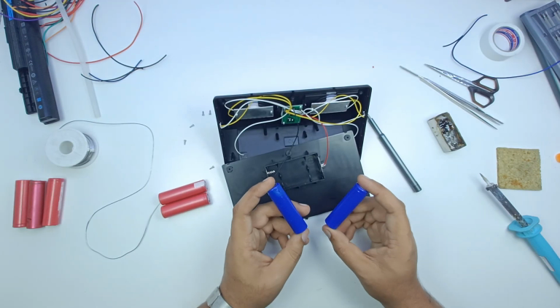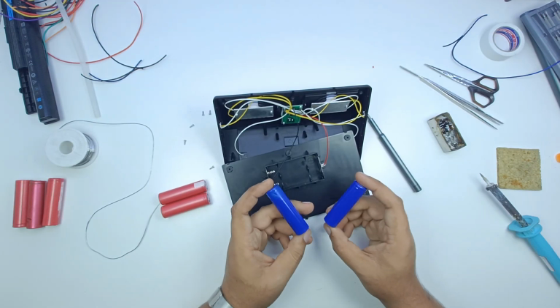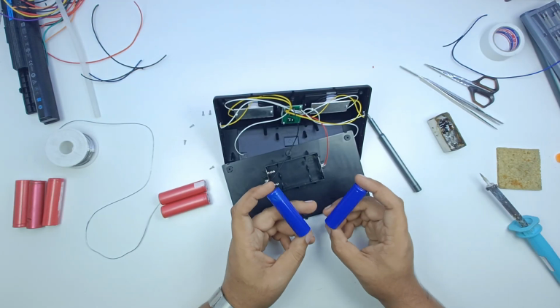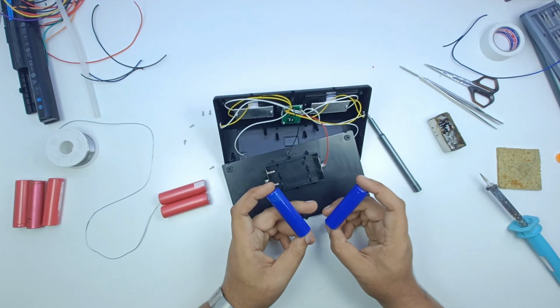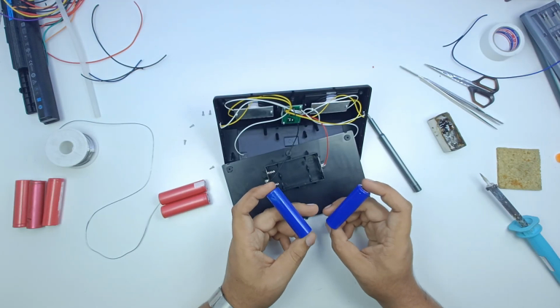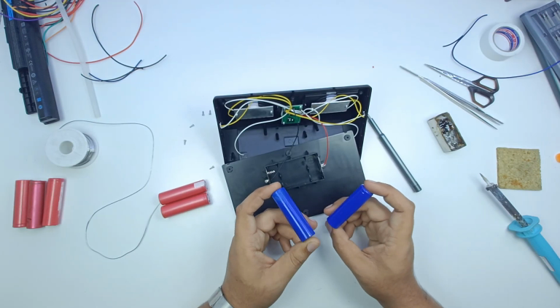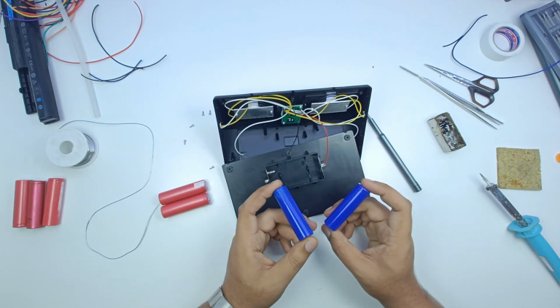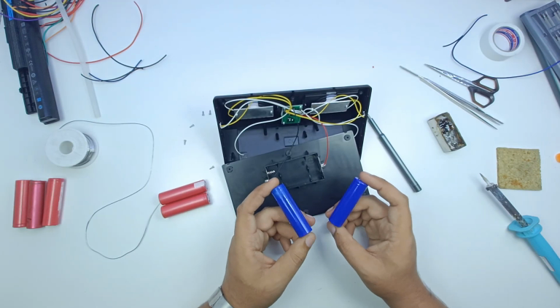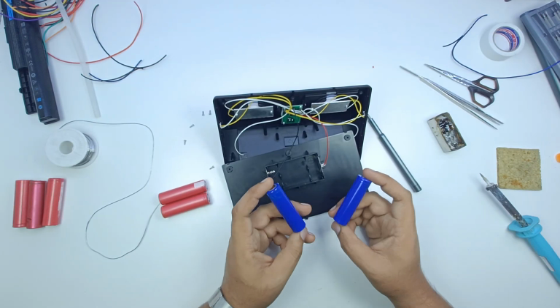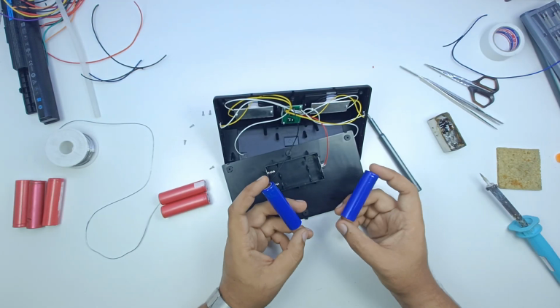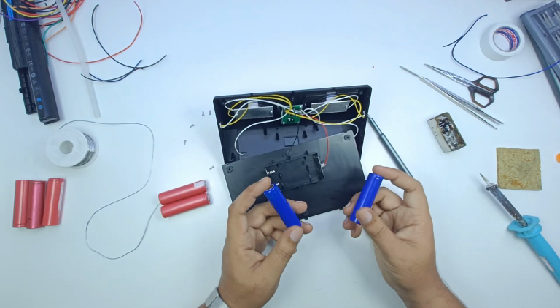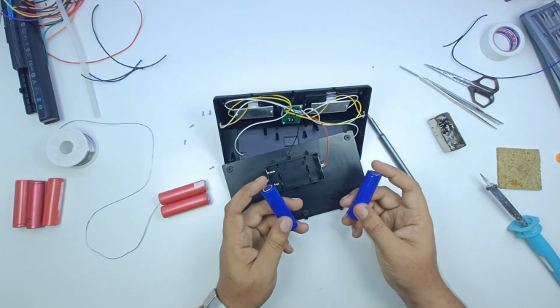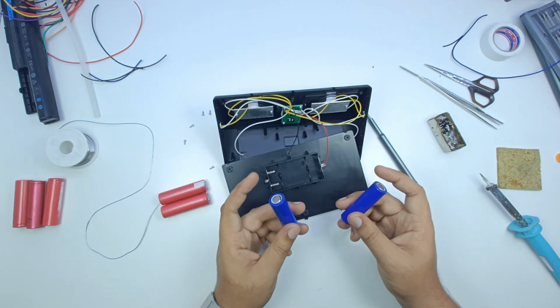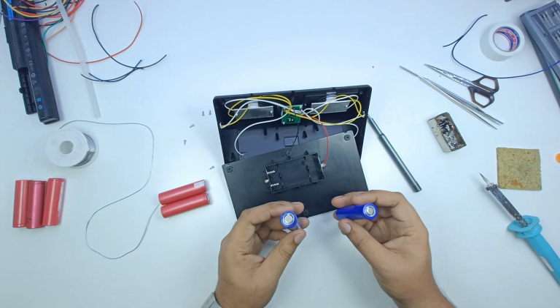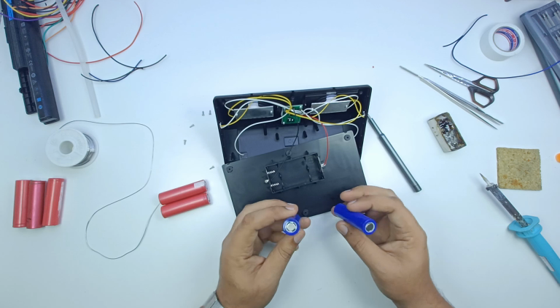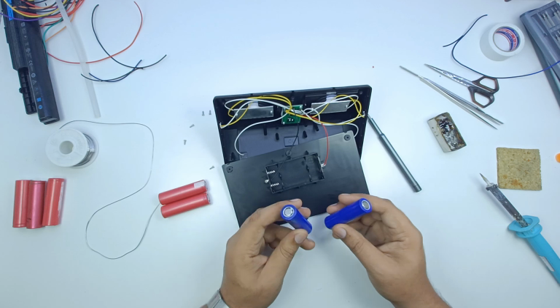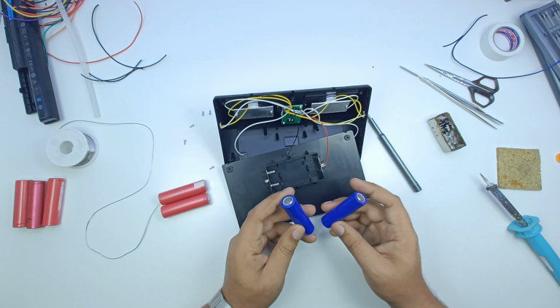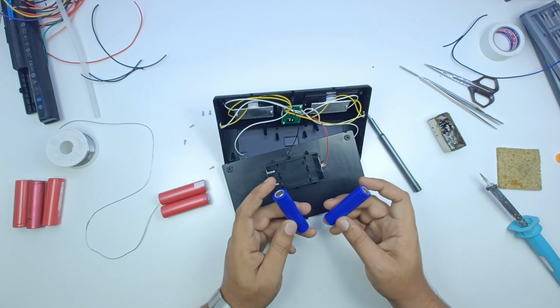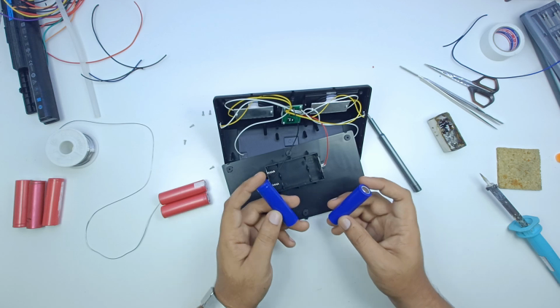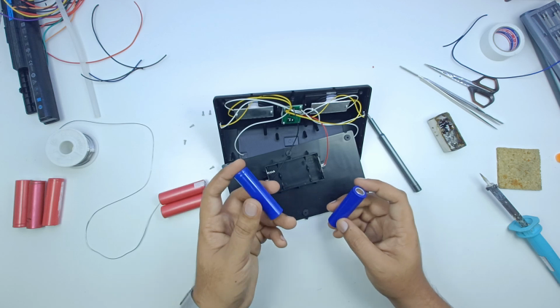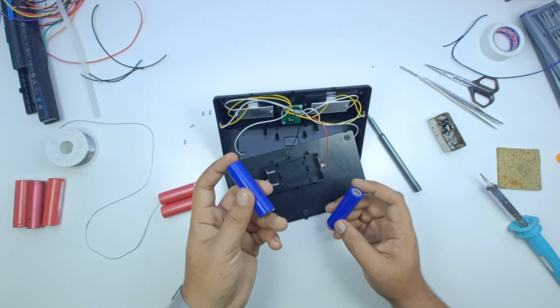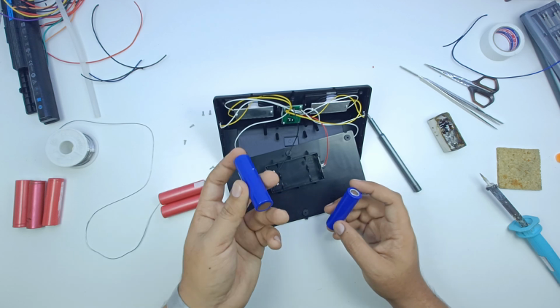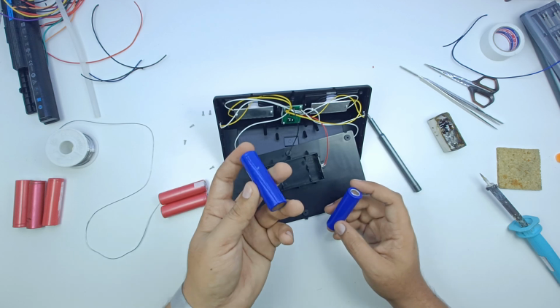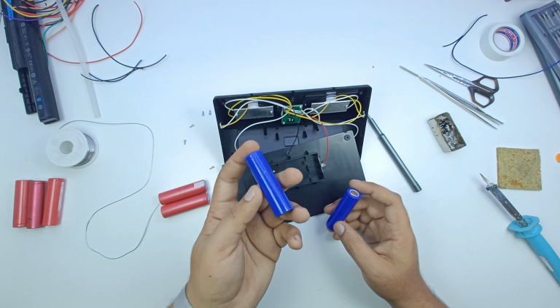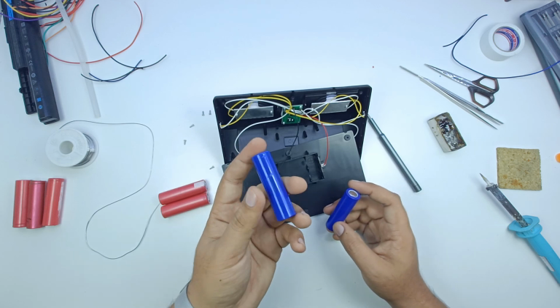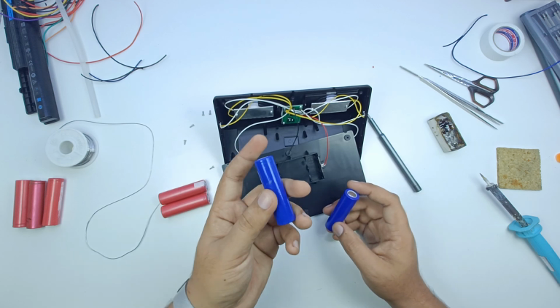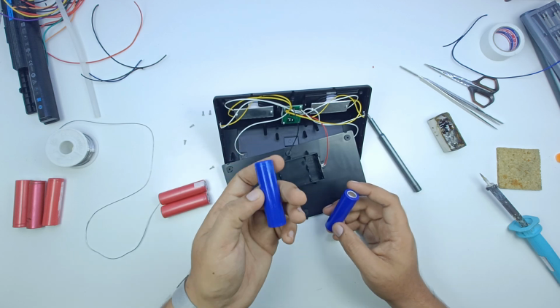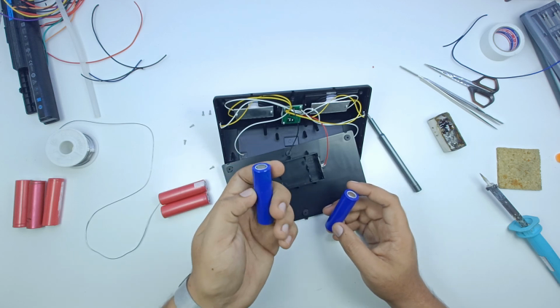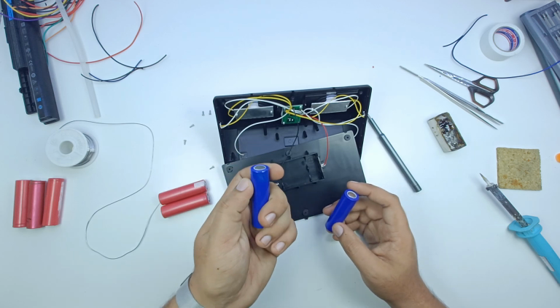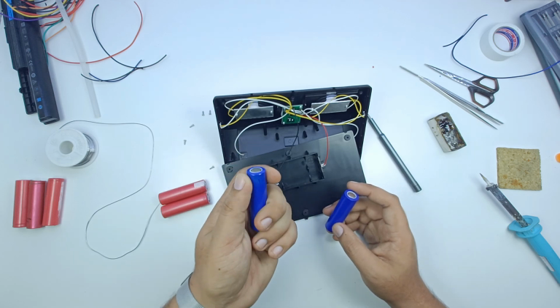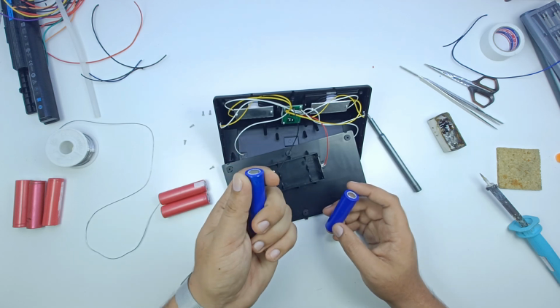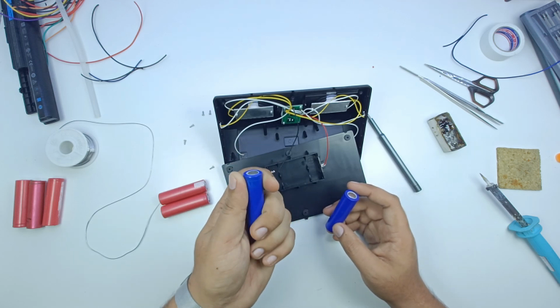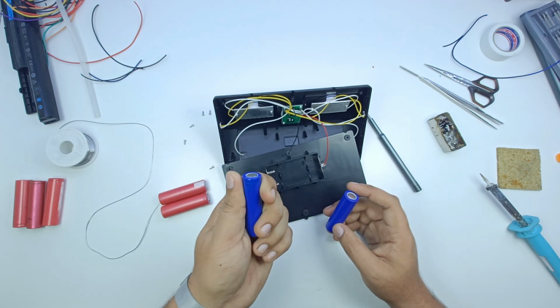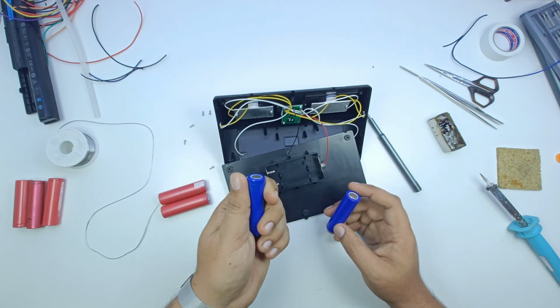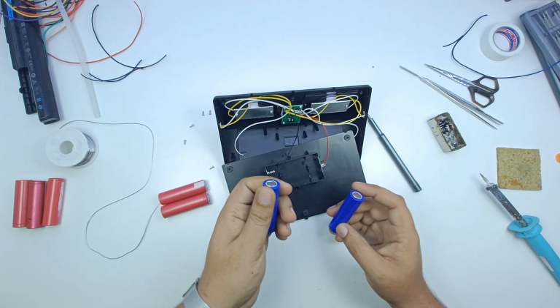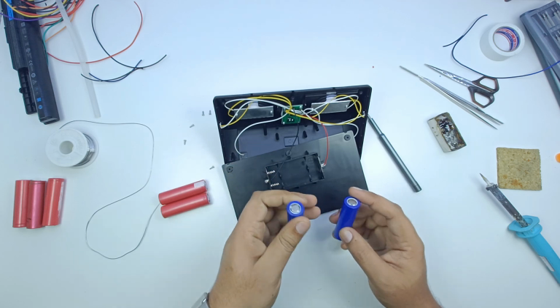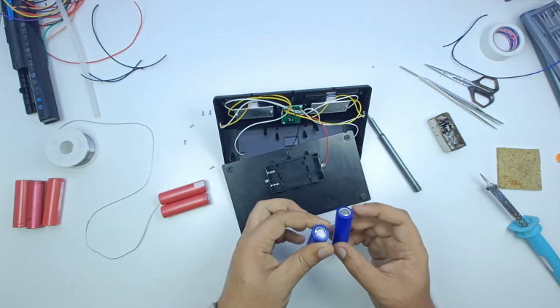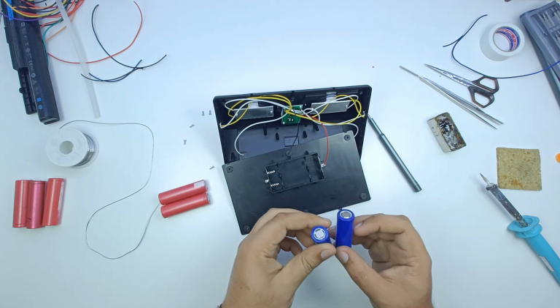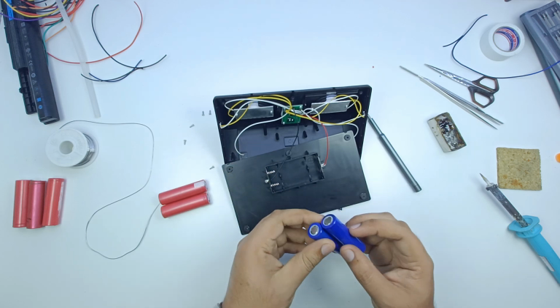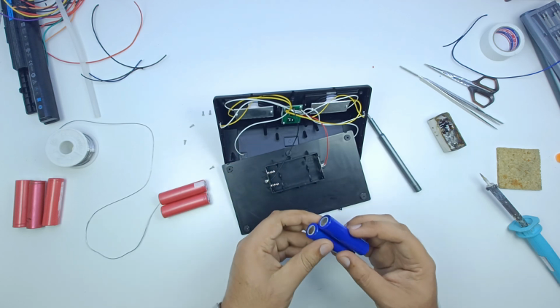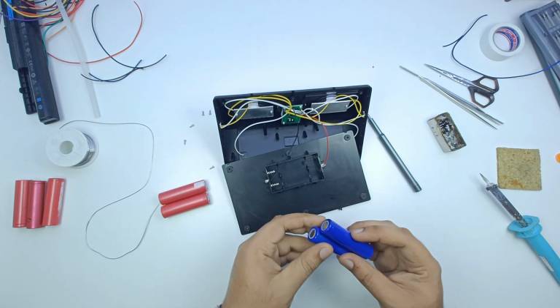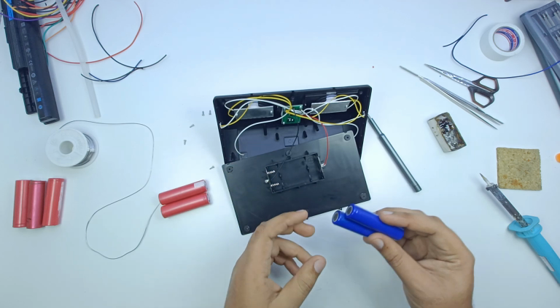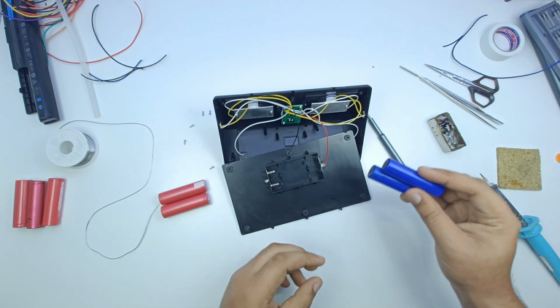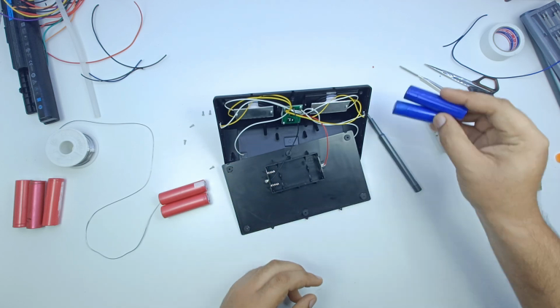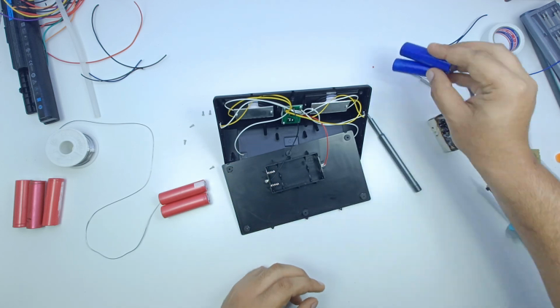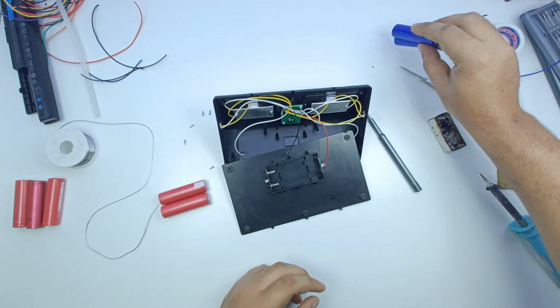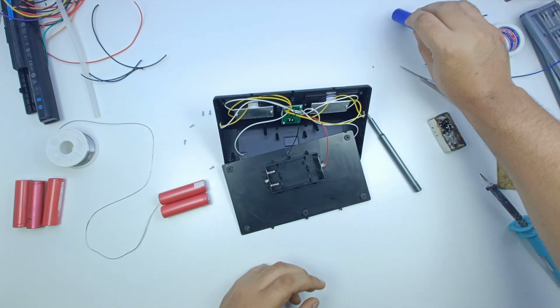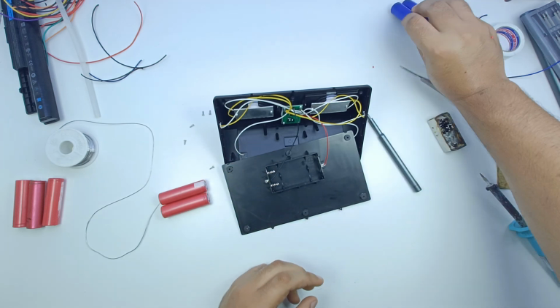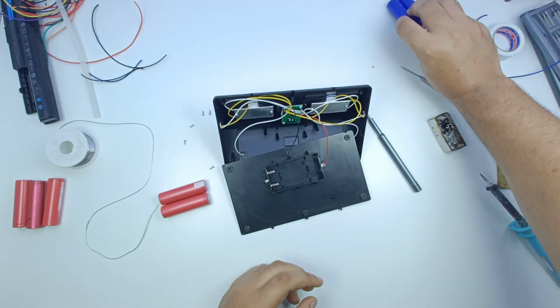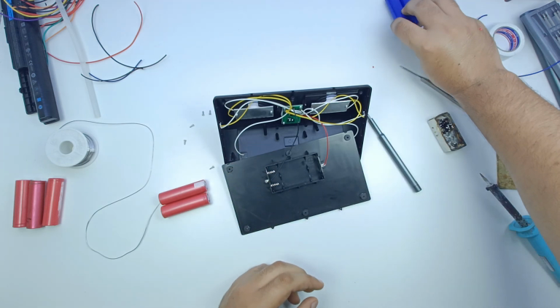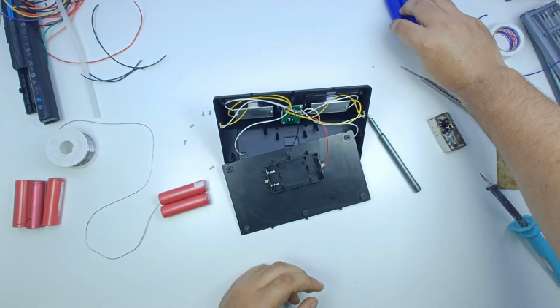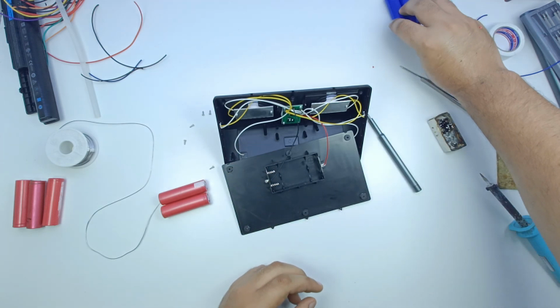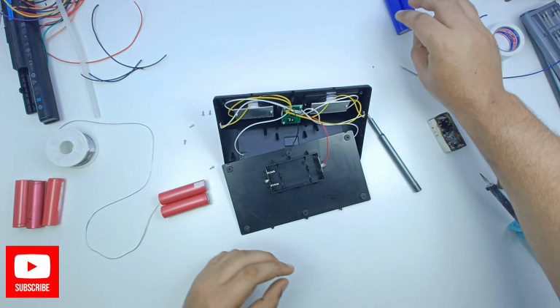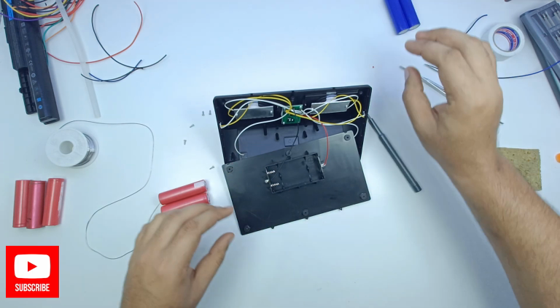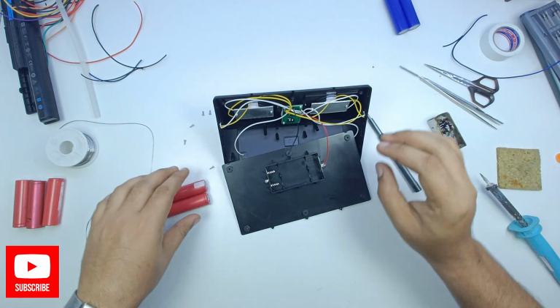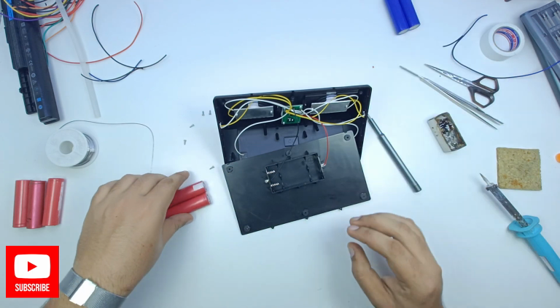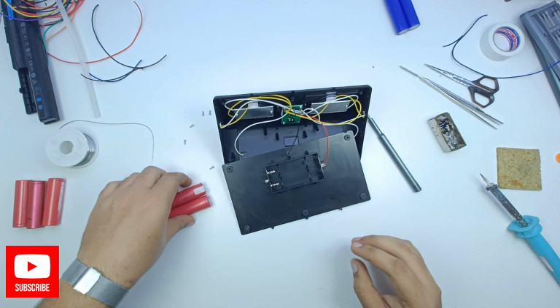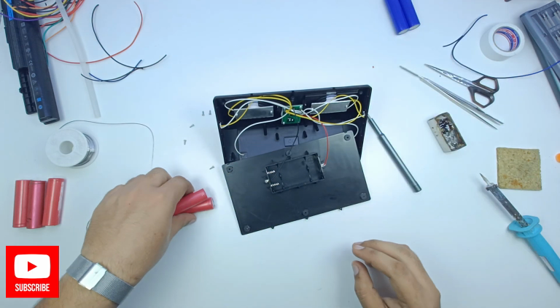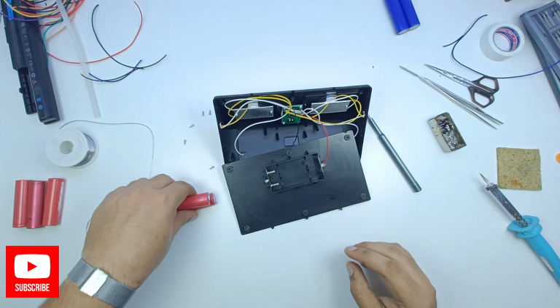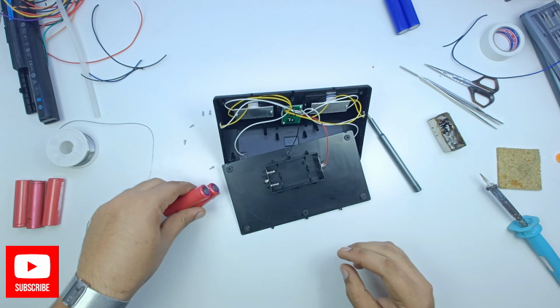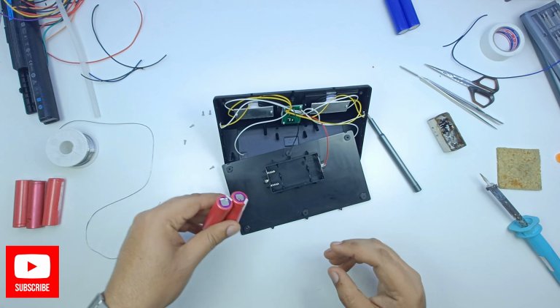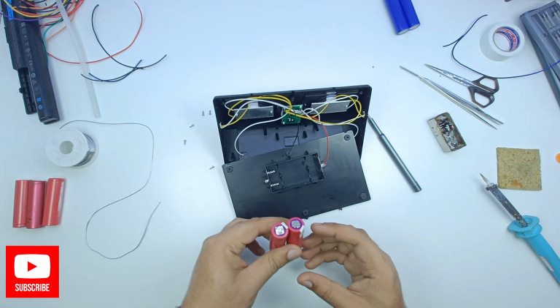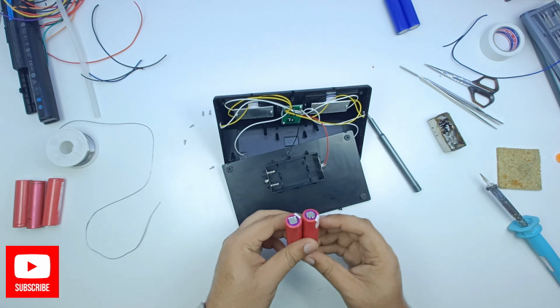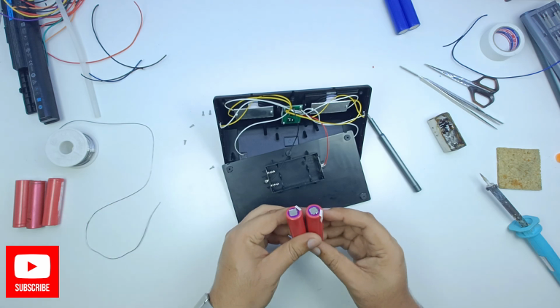We have to remove the batteries from this. These are very low quality and they are too bad. We will remove the batteries from this and replace them with batteries from the laptop.